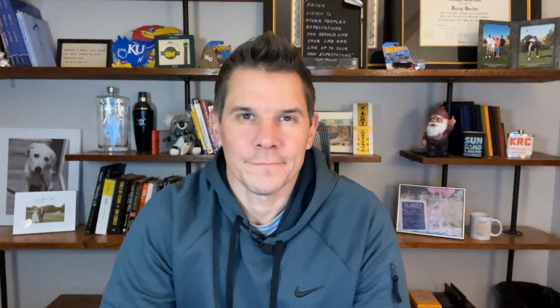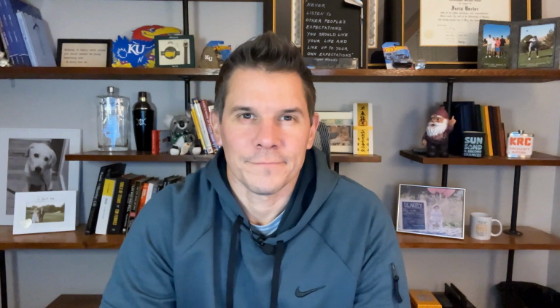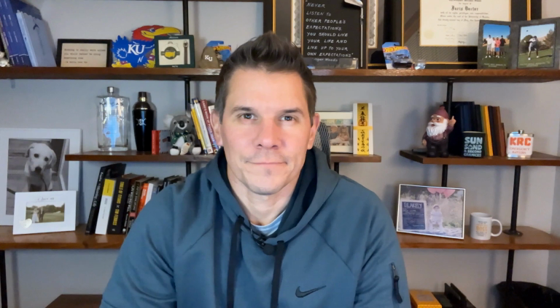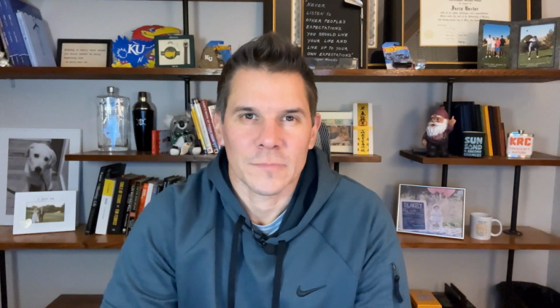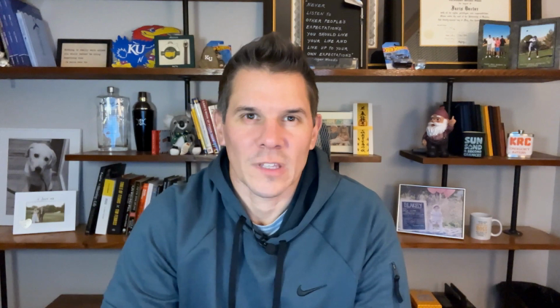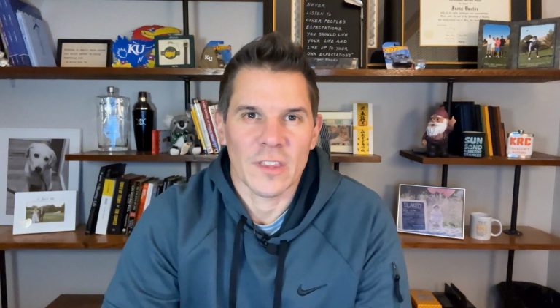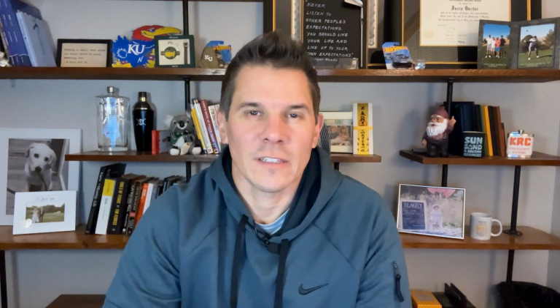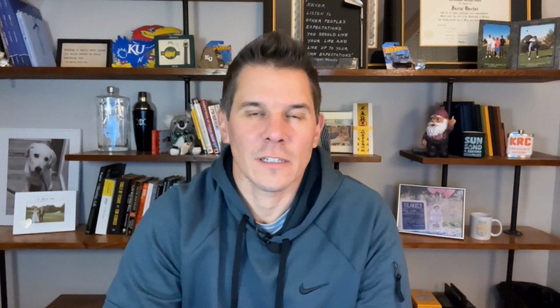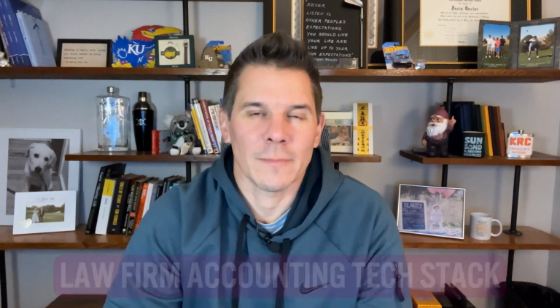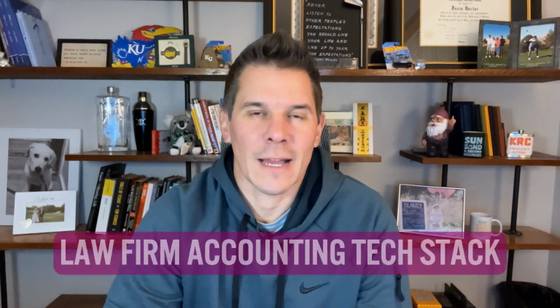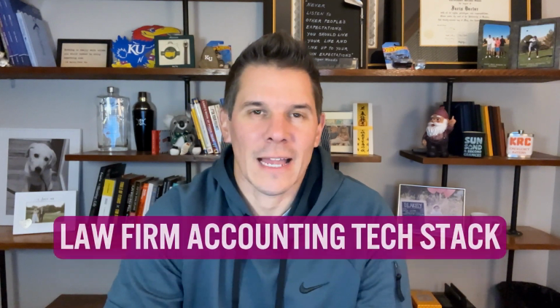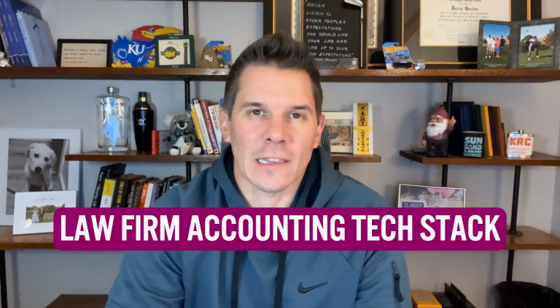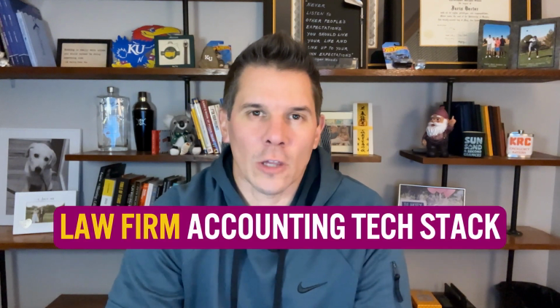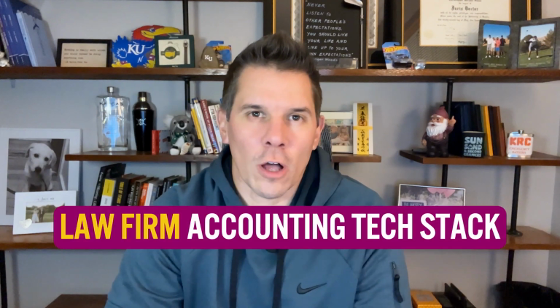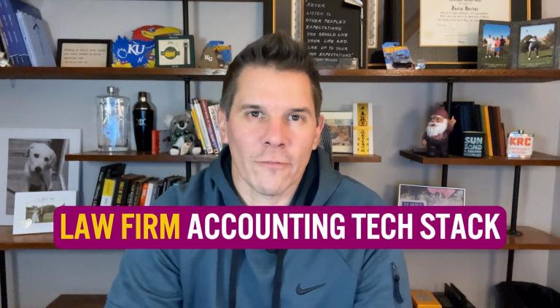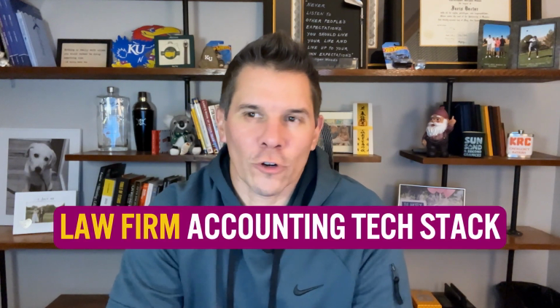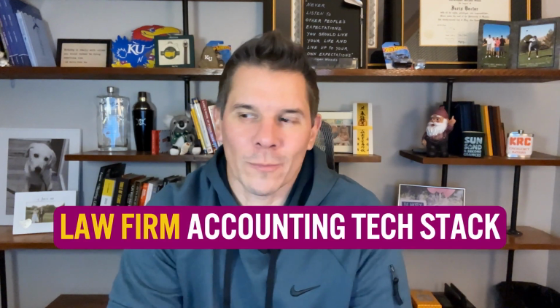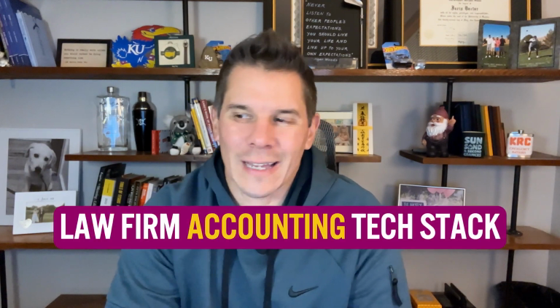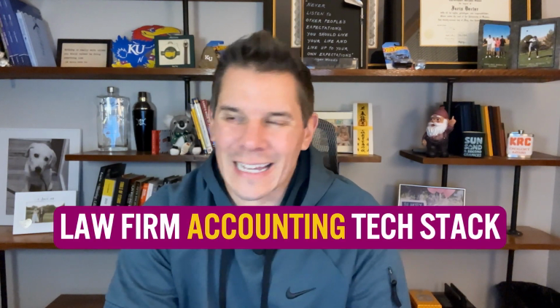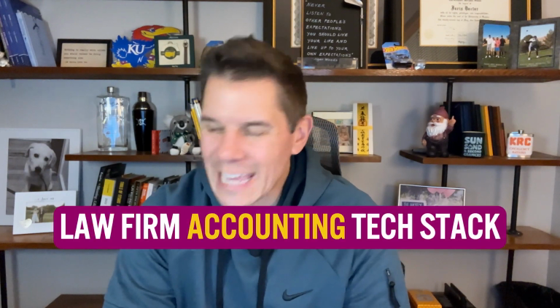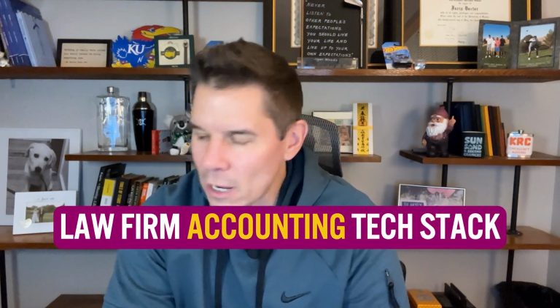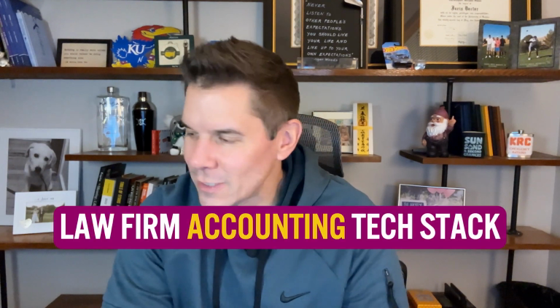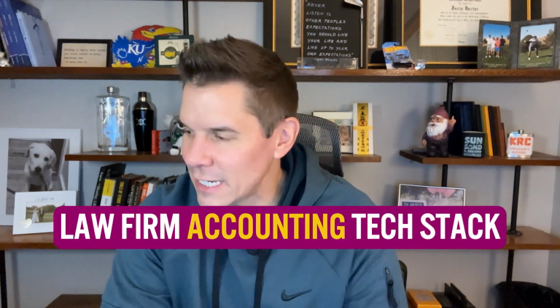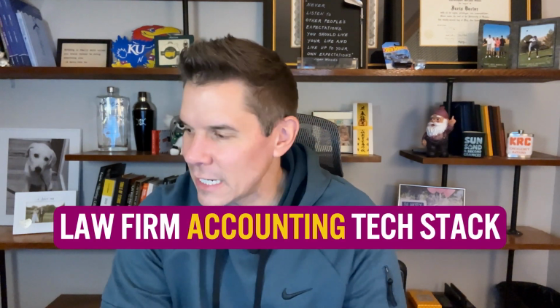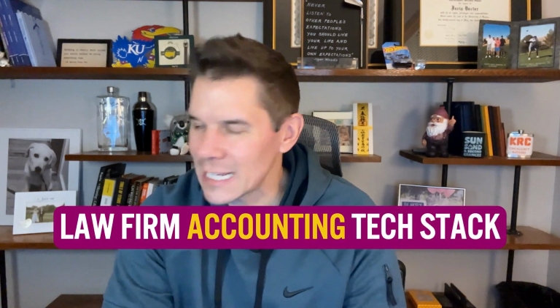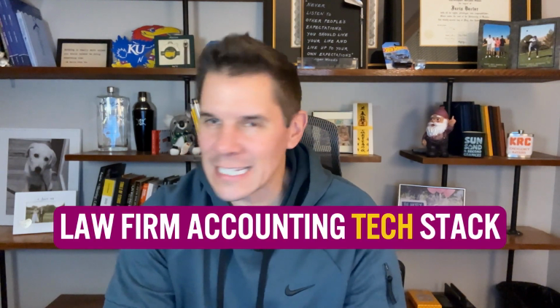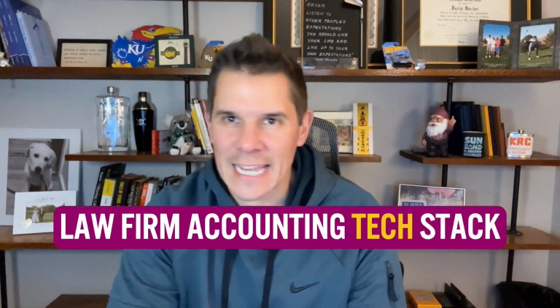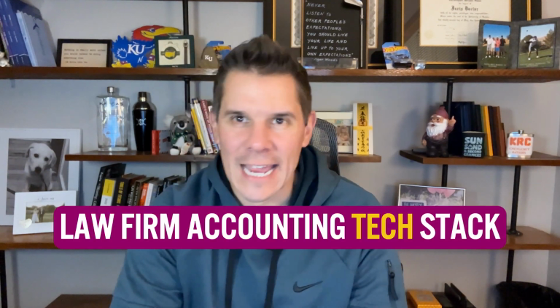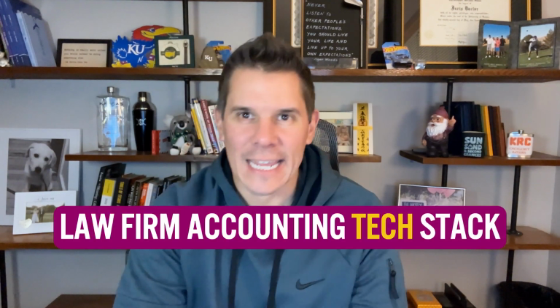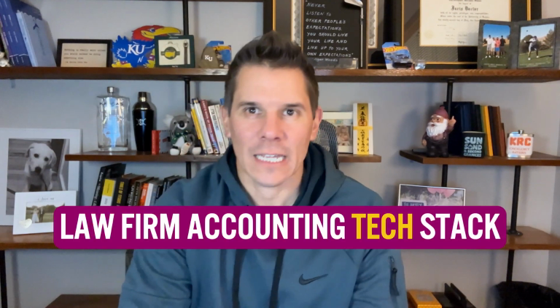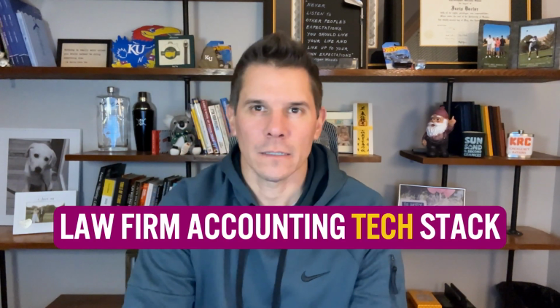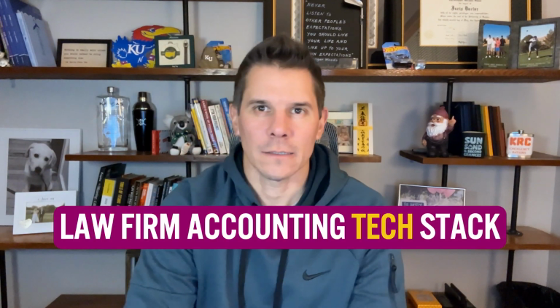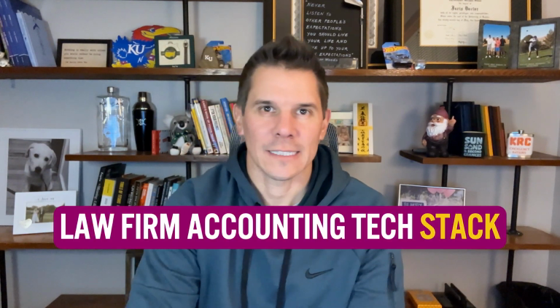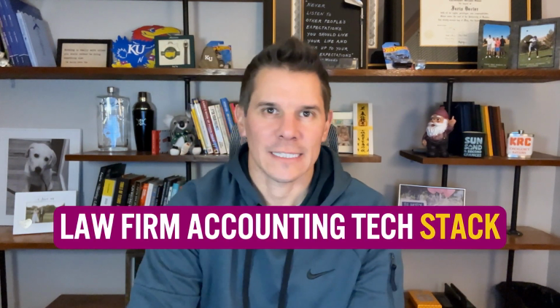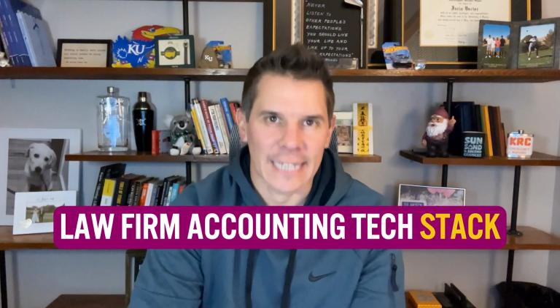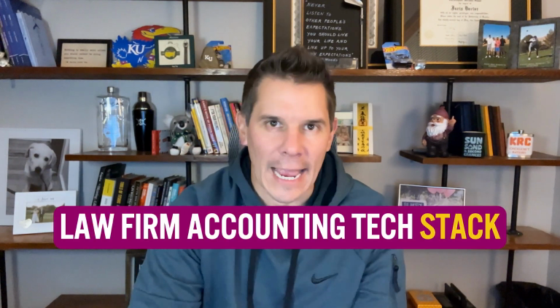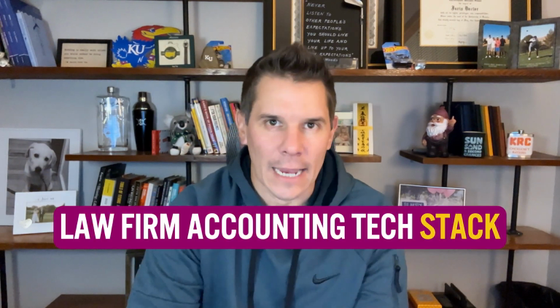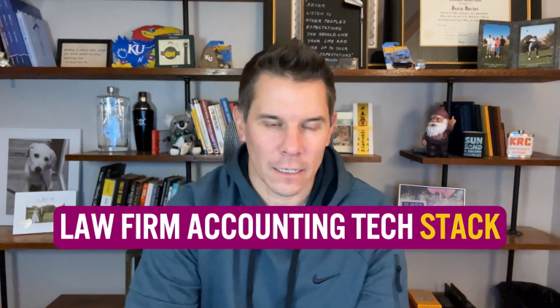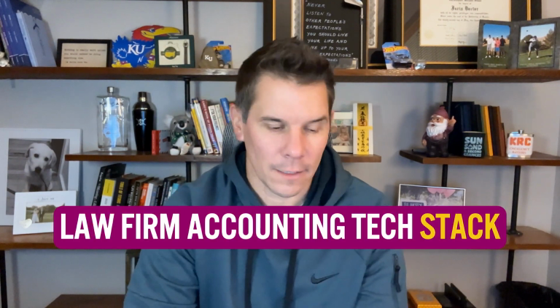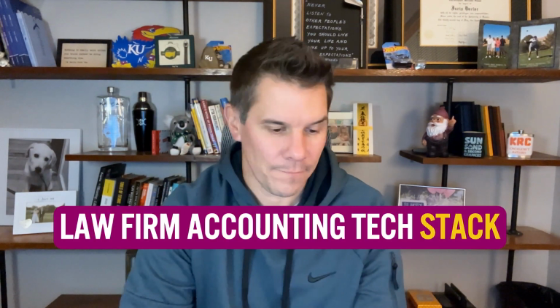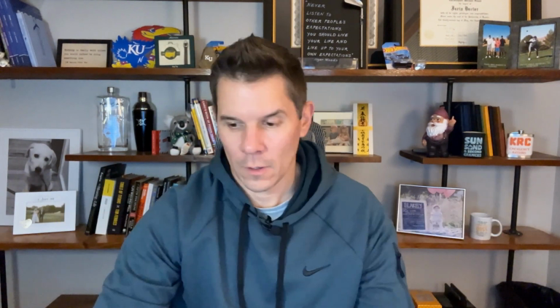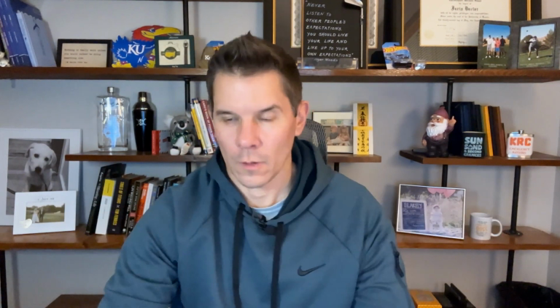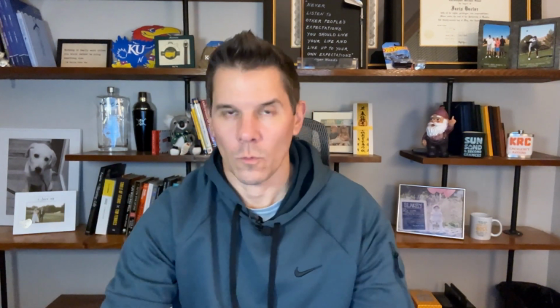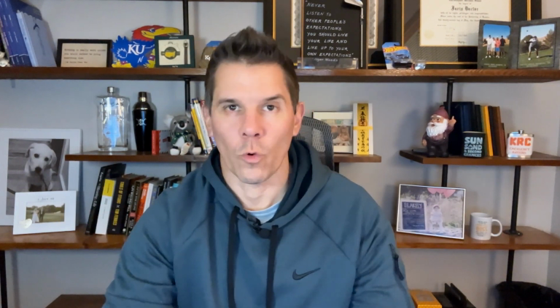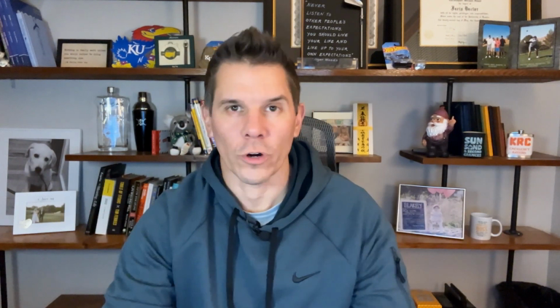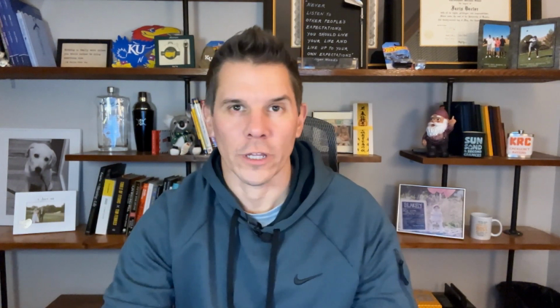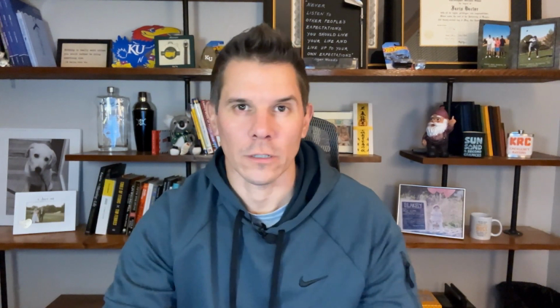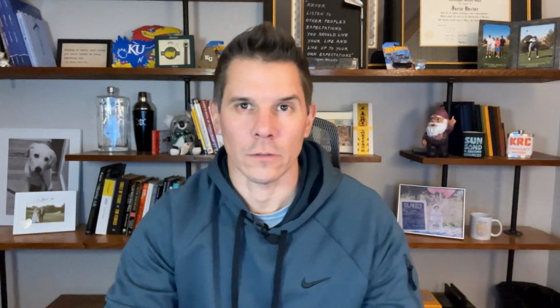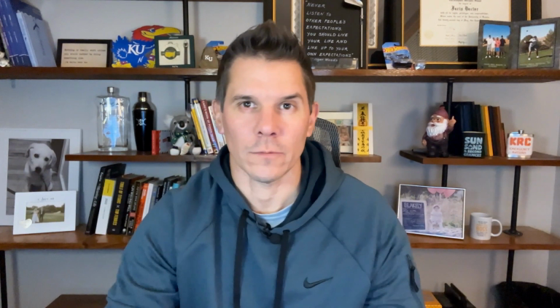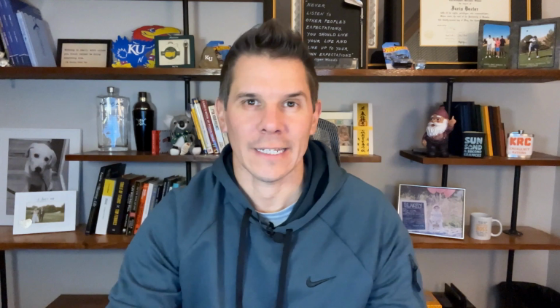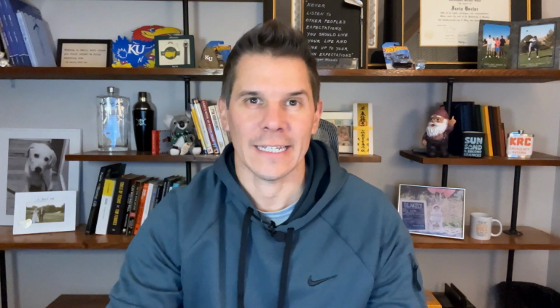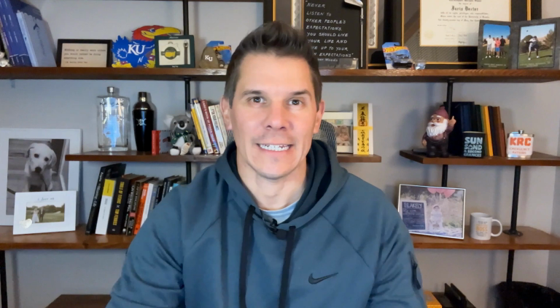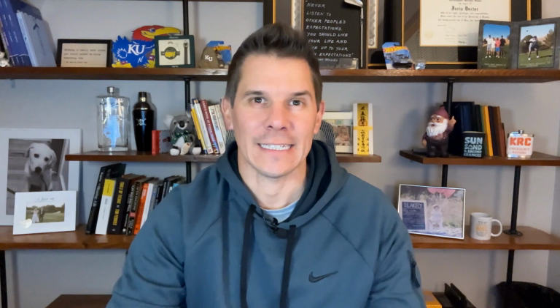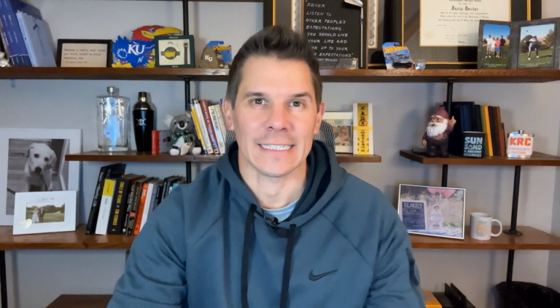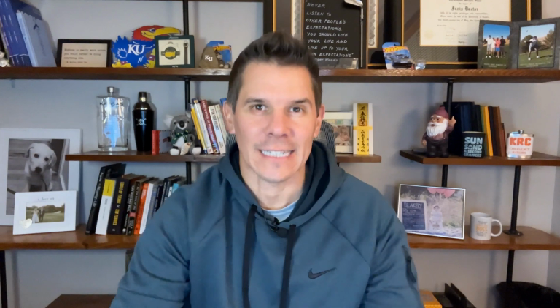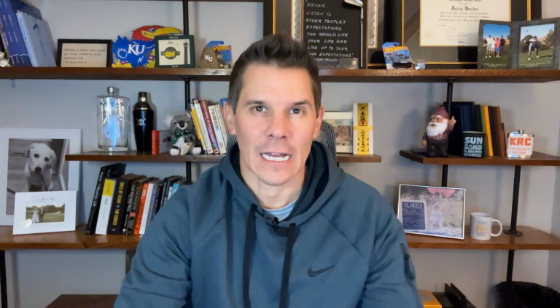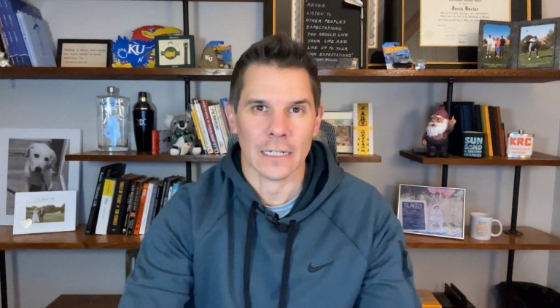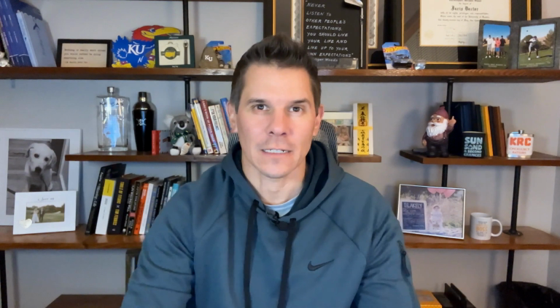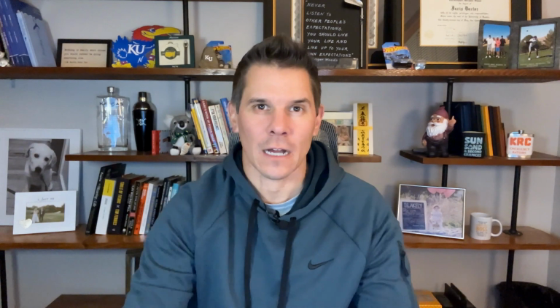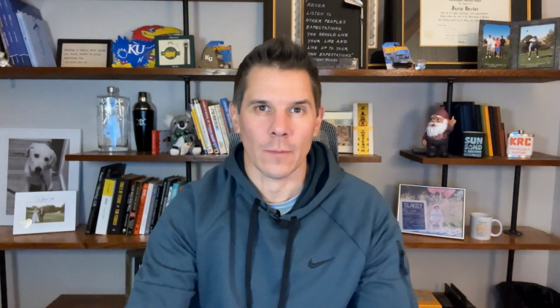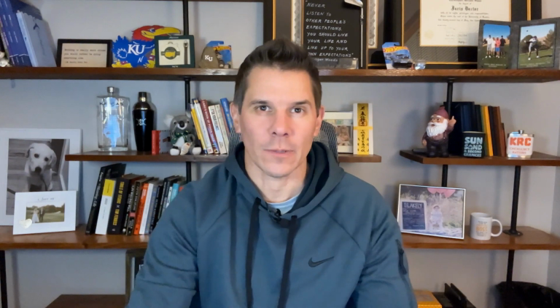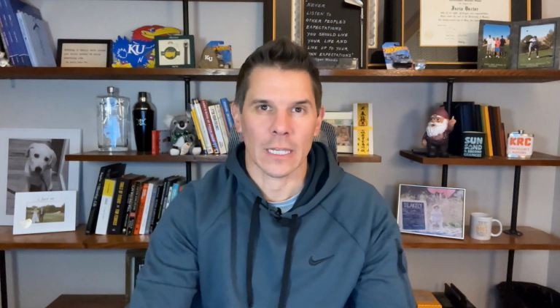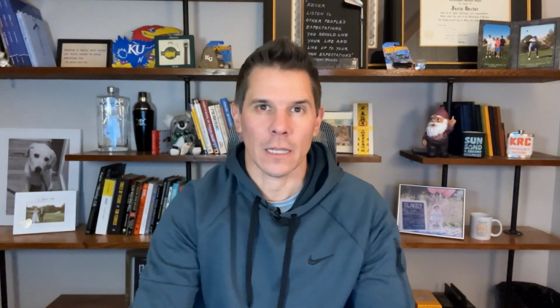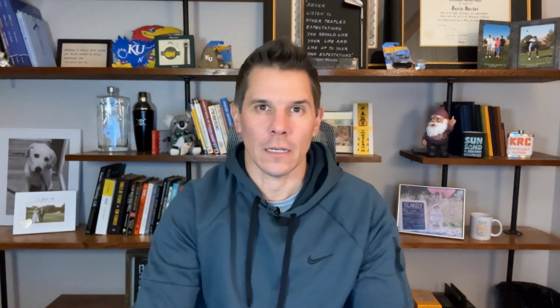This is my law firm accounting tech stack. Warning though, it is non-complicated.